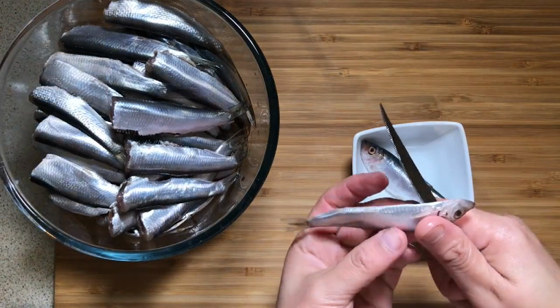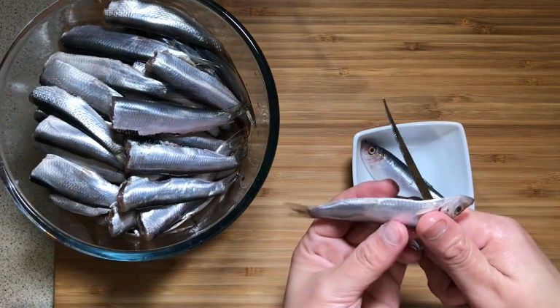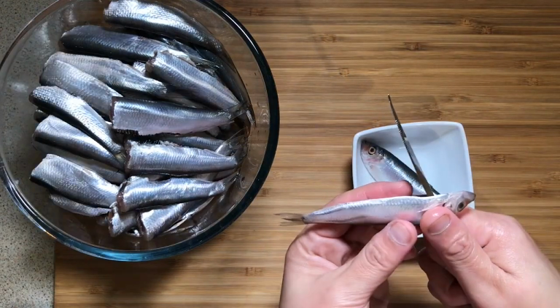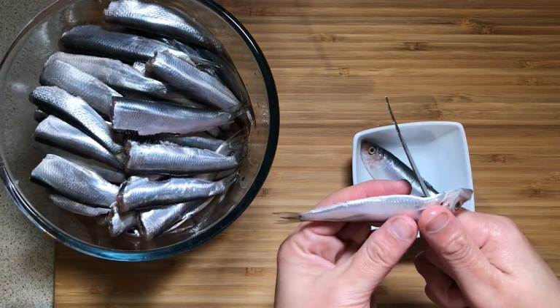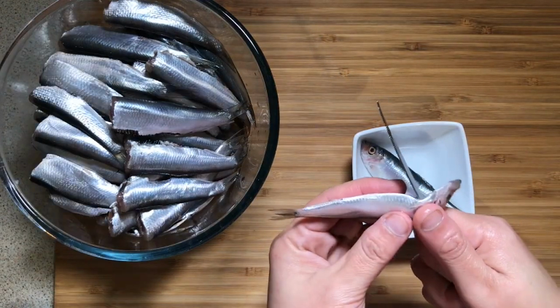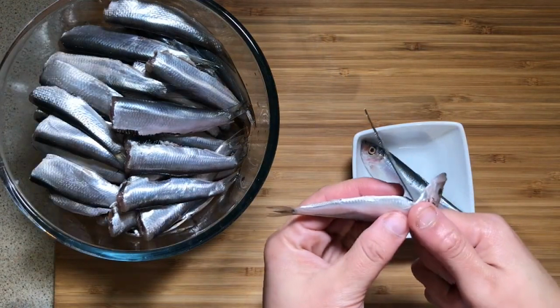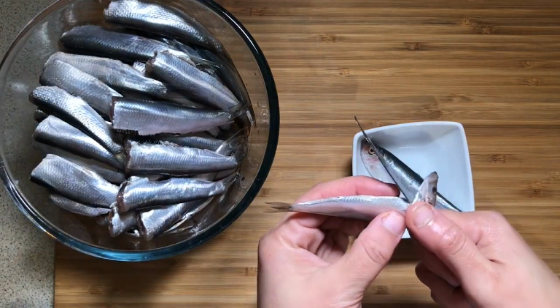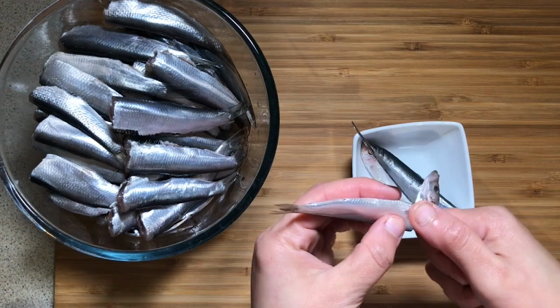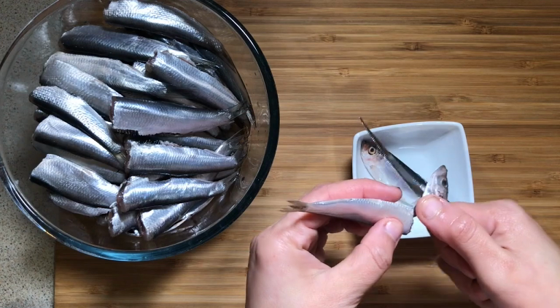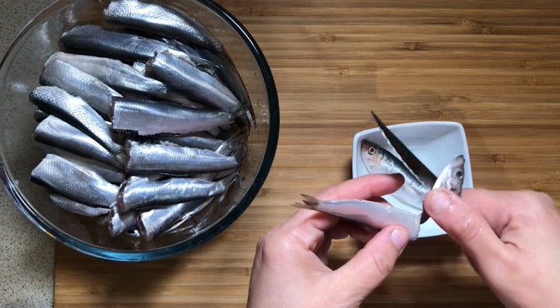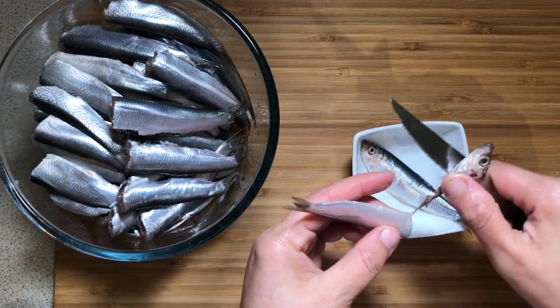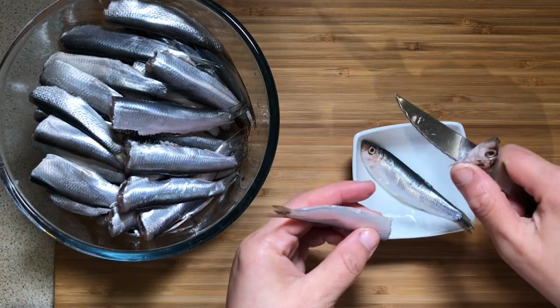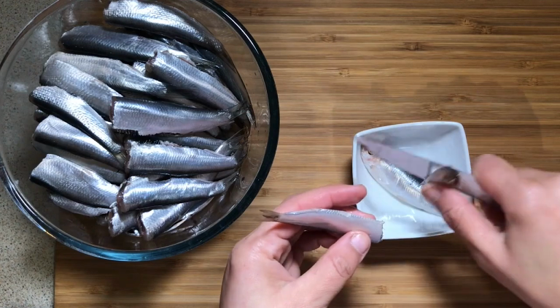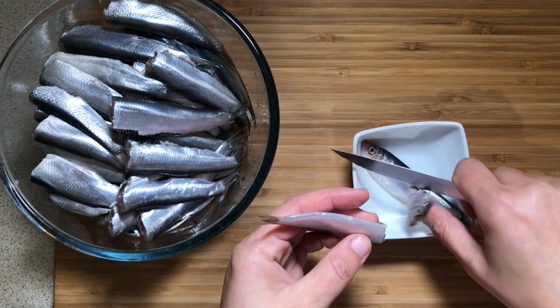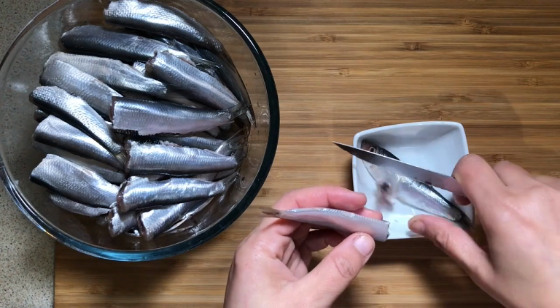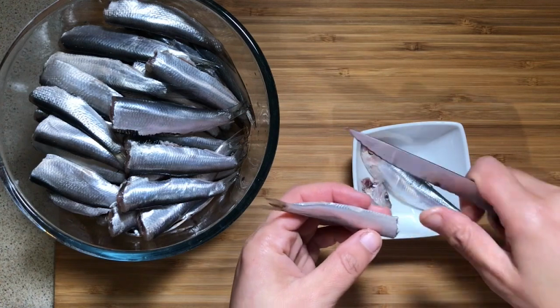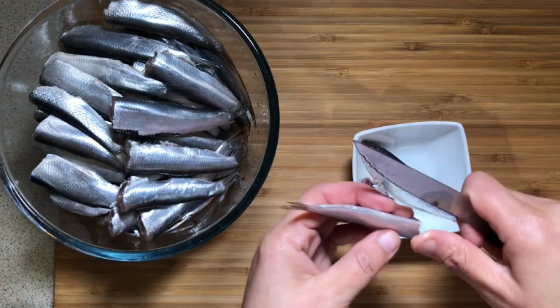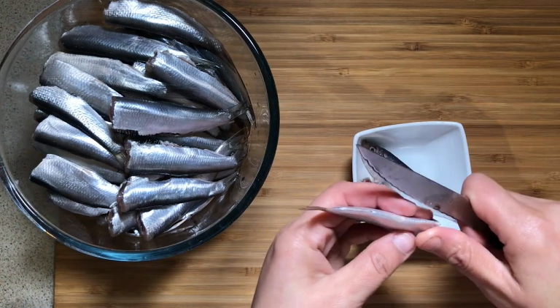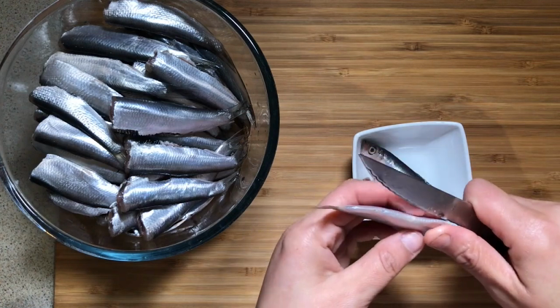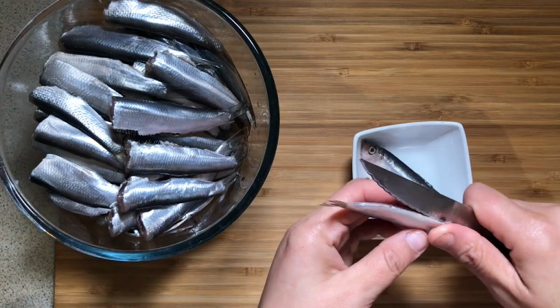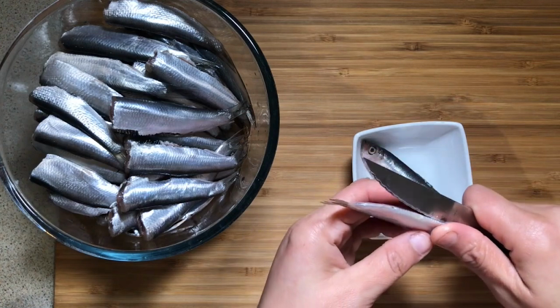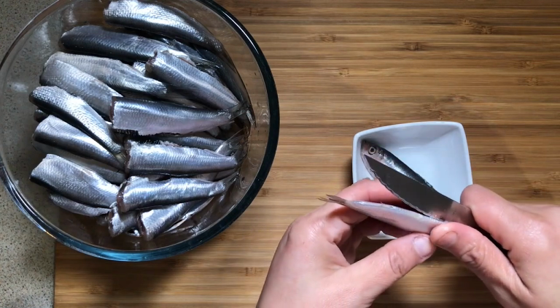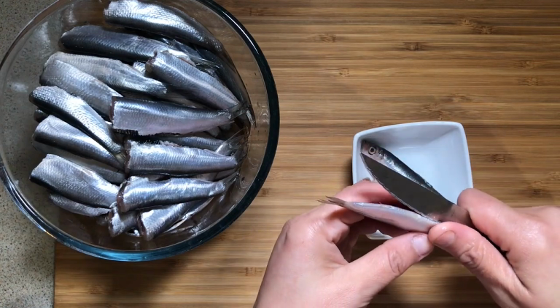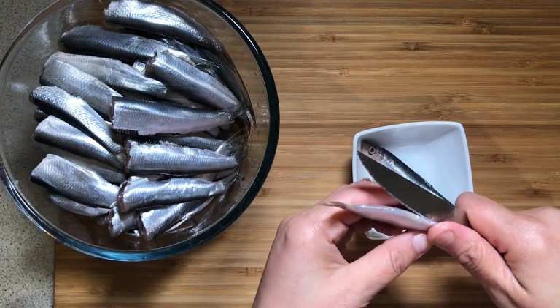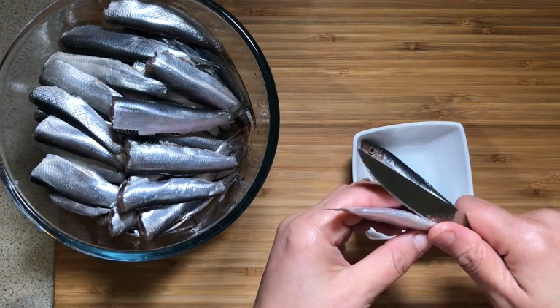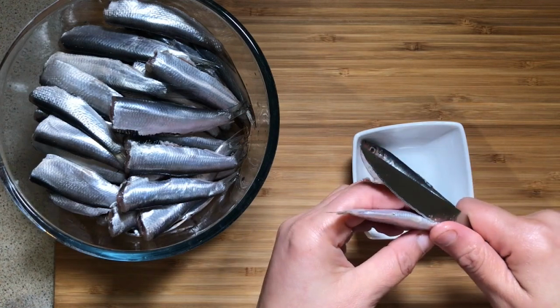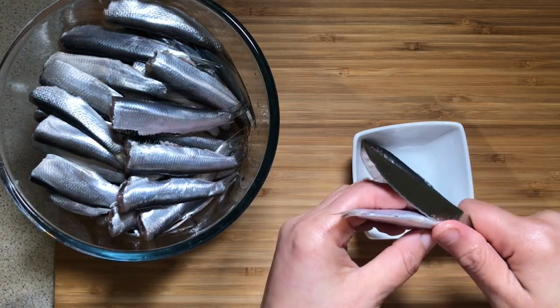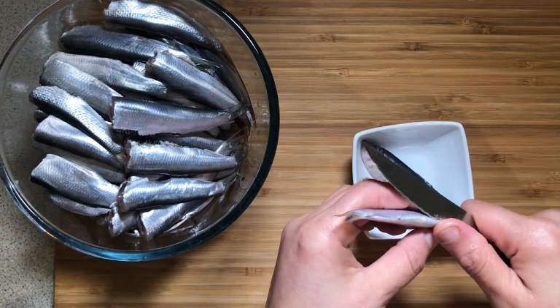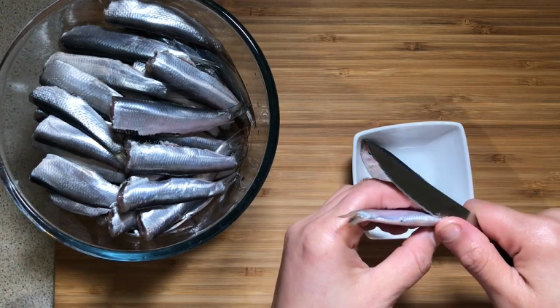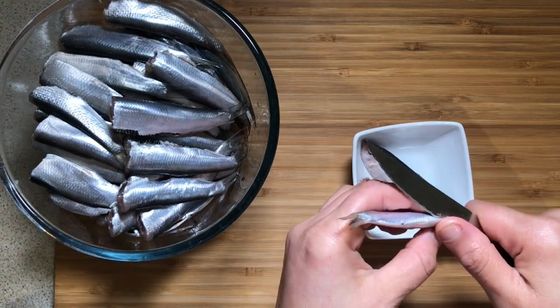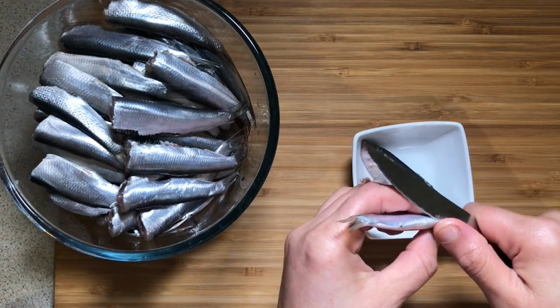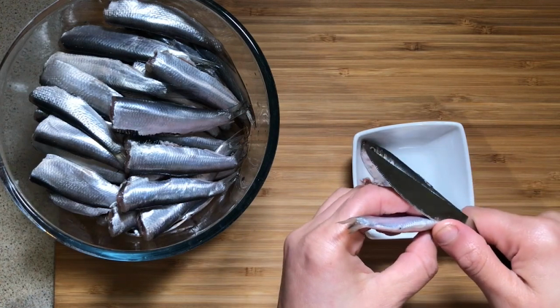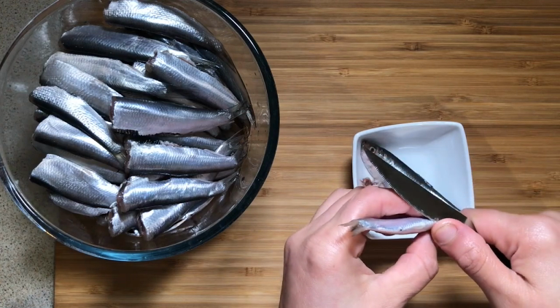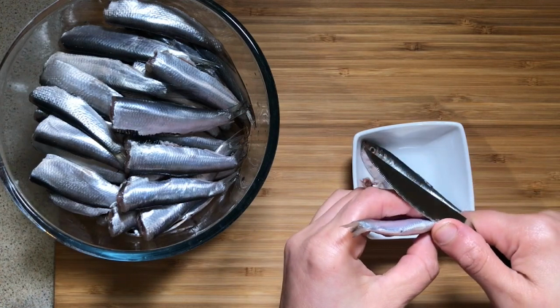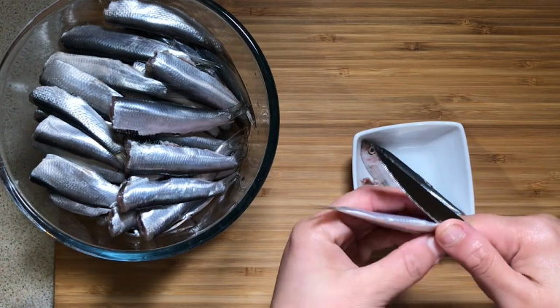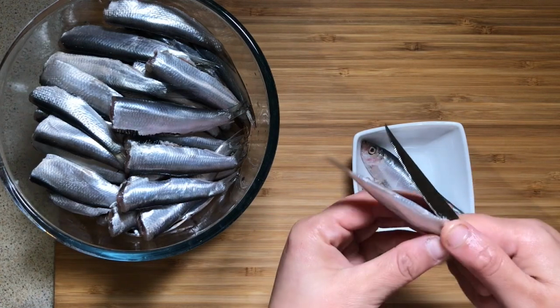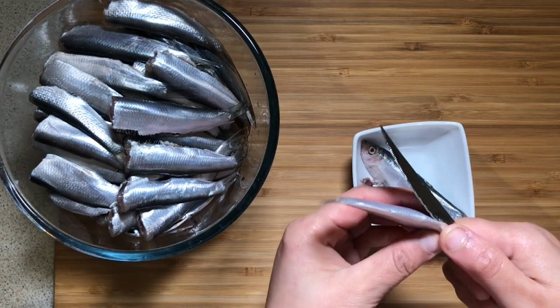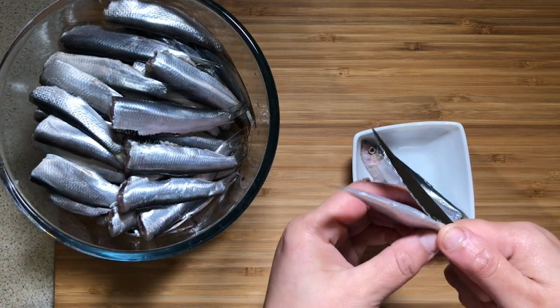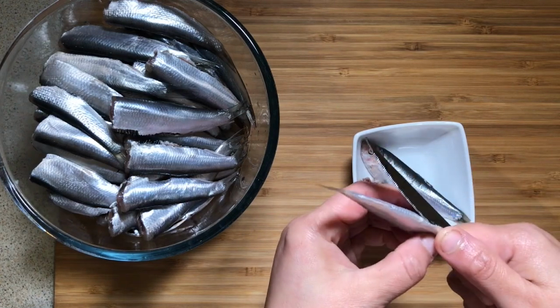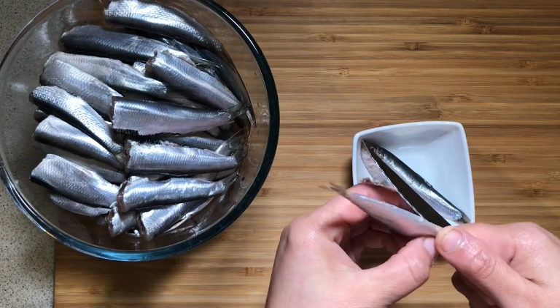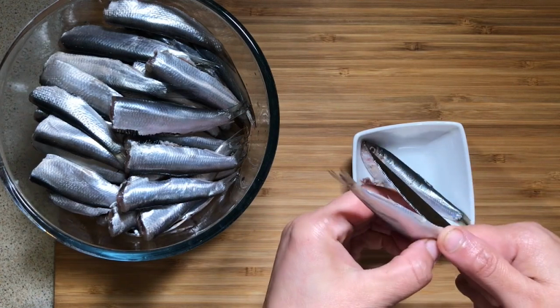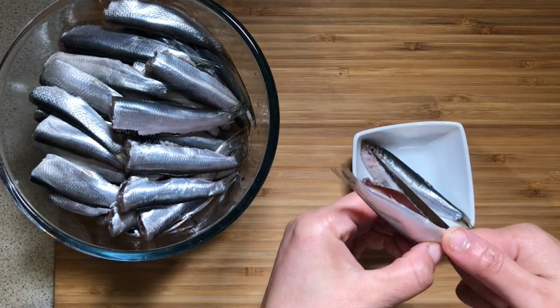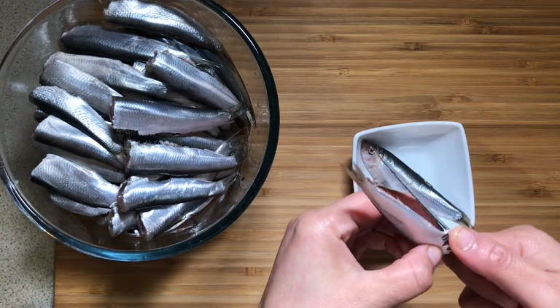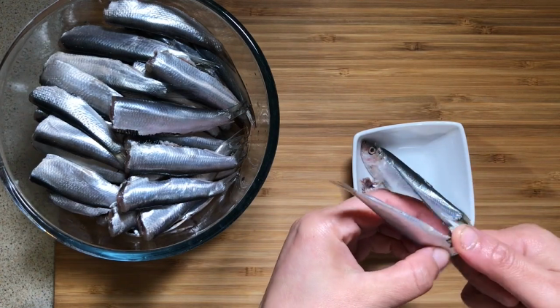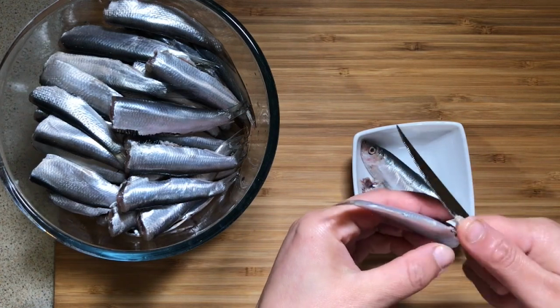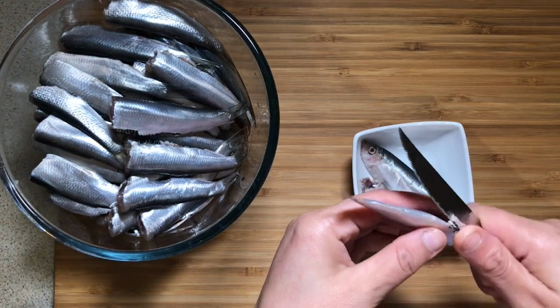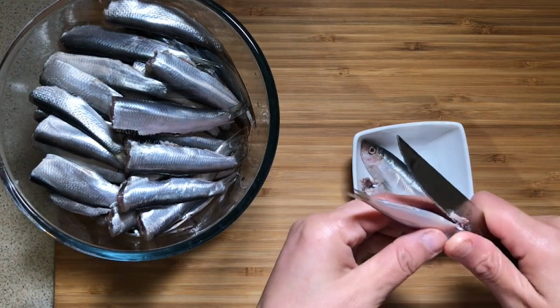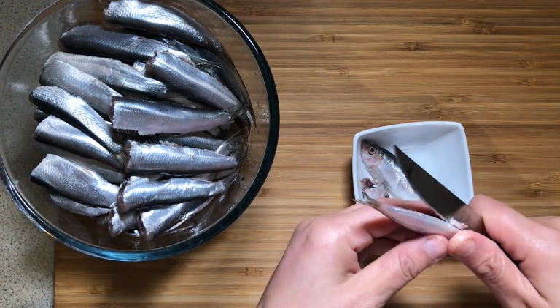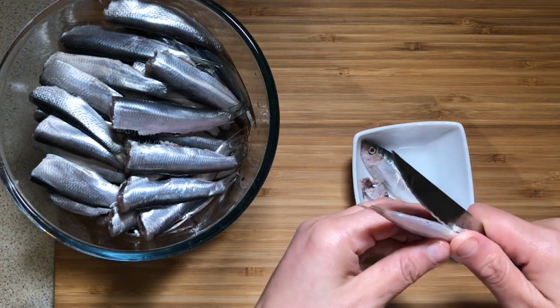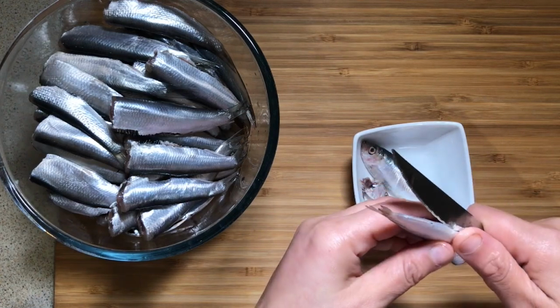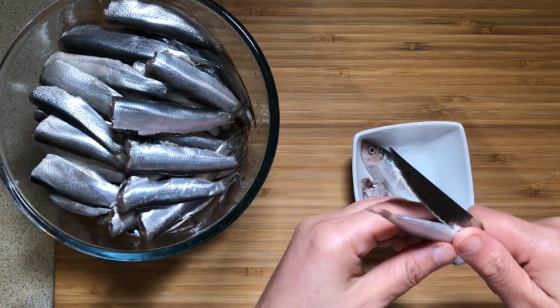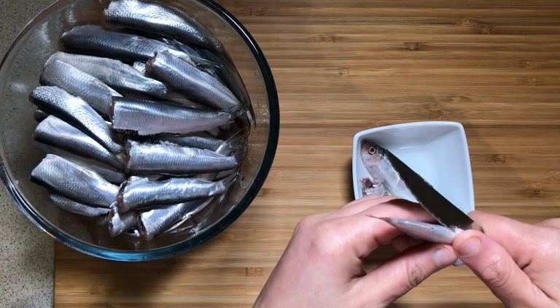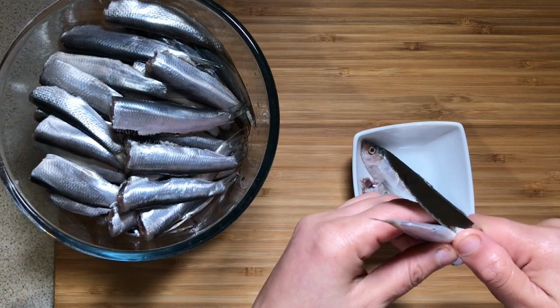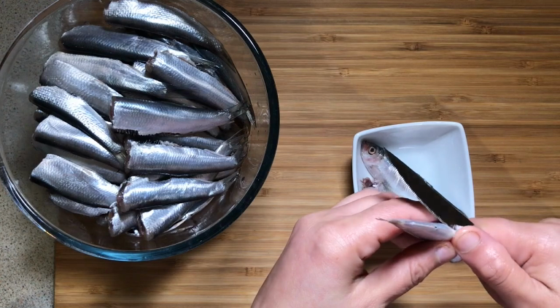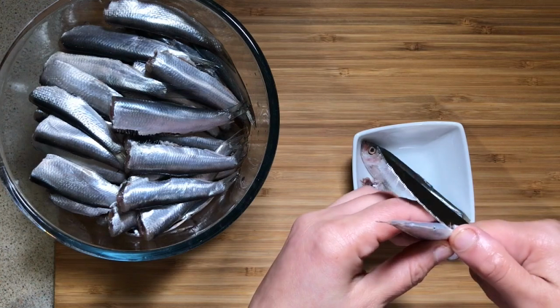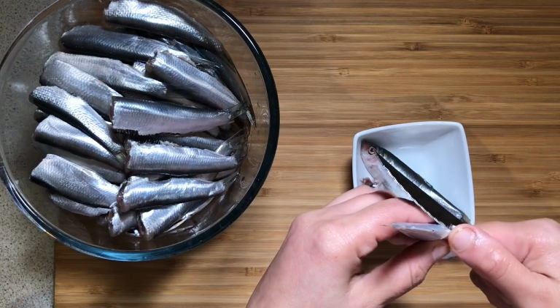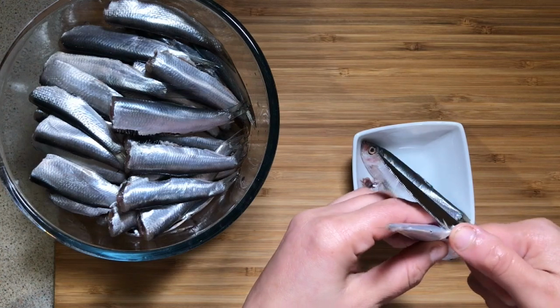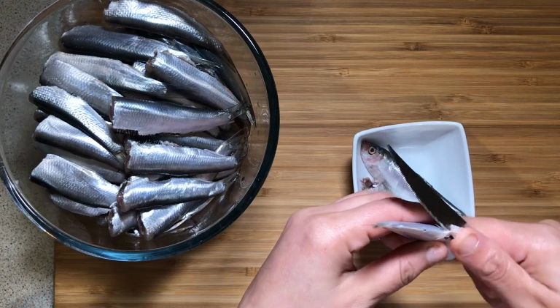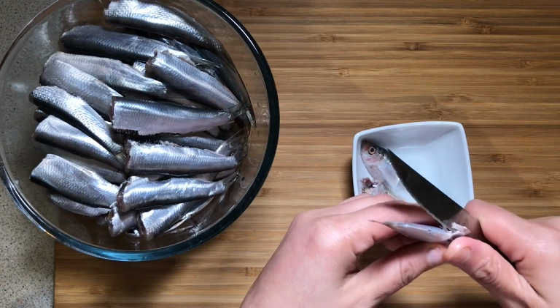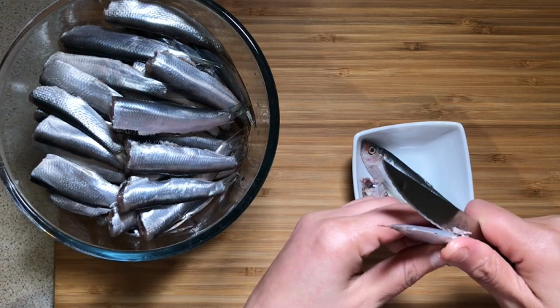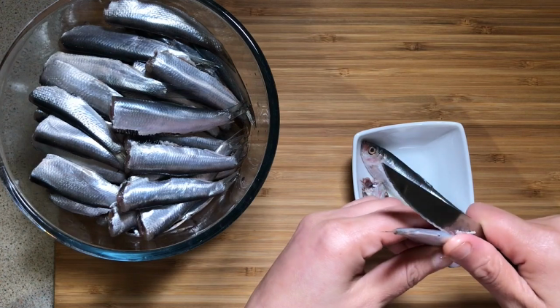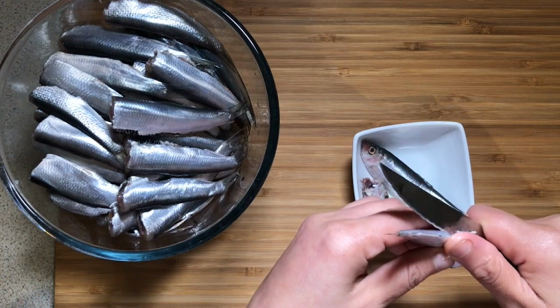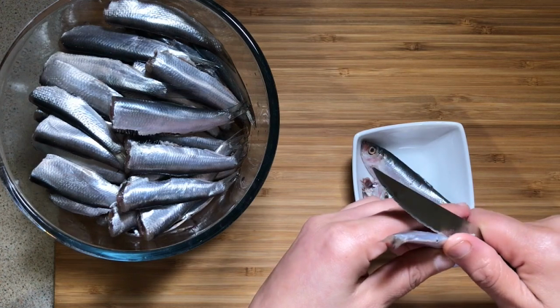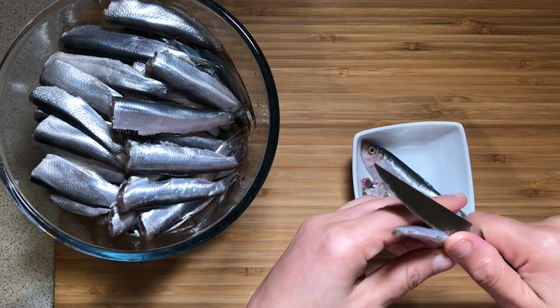Use a knife to remove the head and remove the top part to open the fish, then use your thumb to remove the guts.